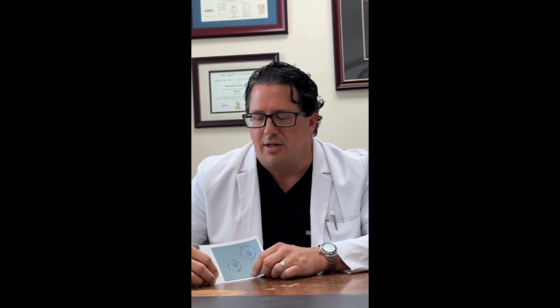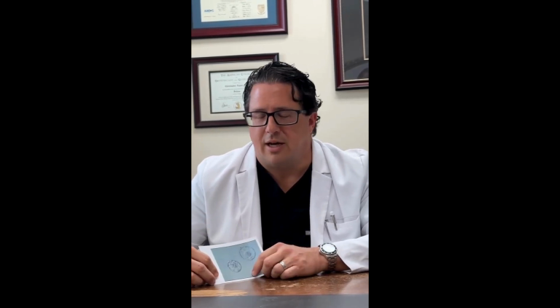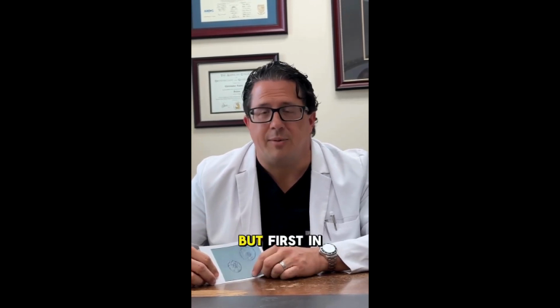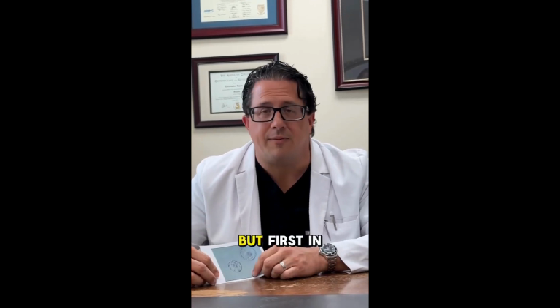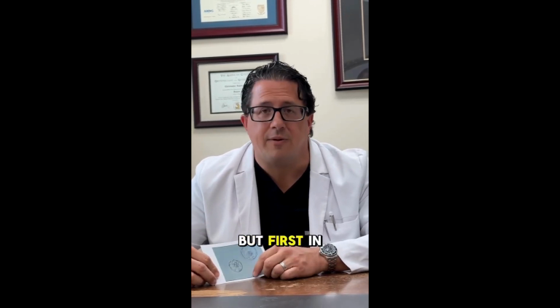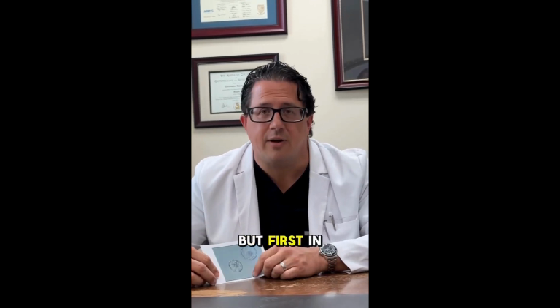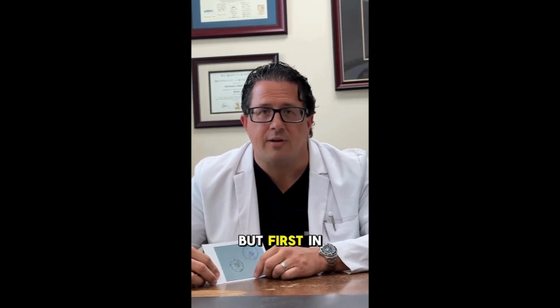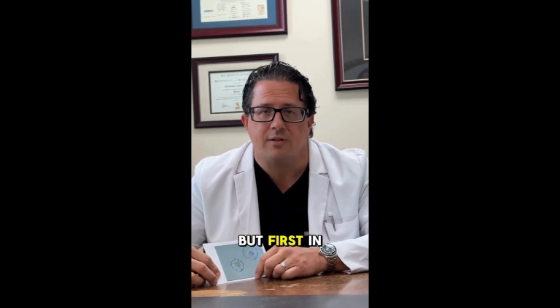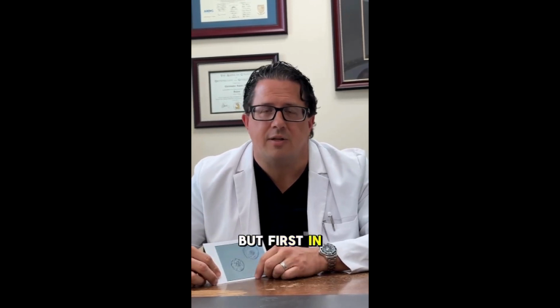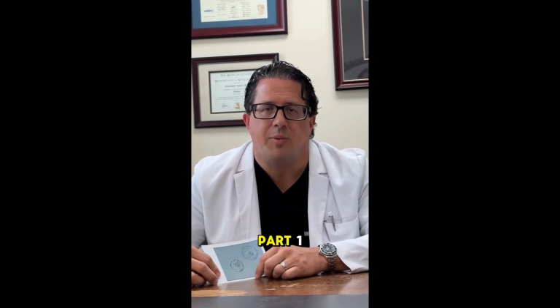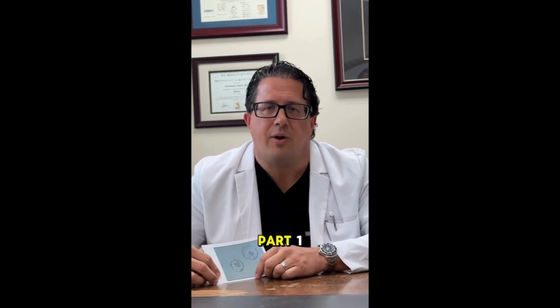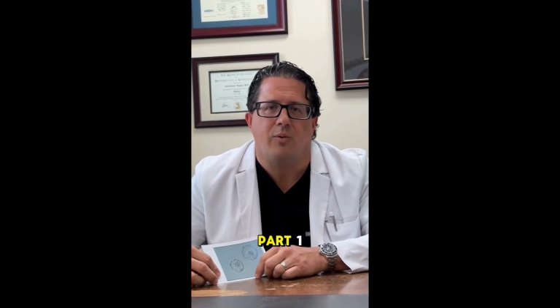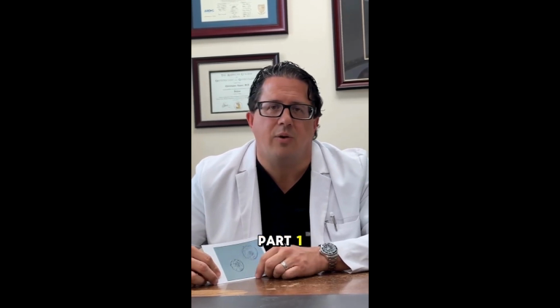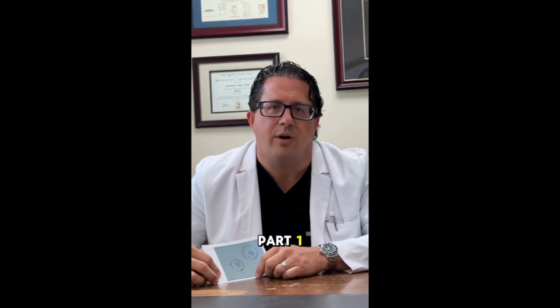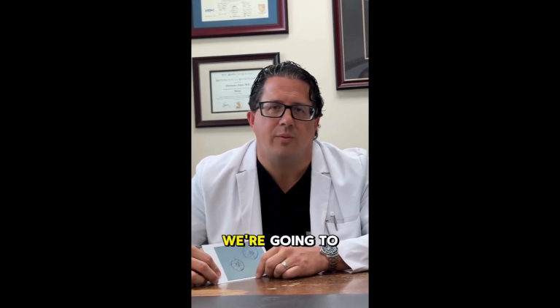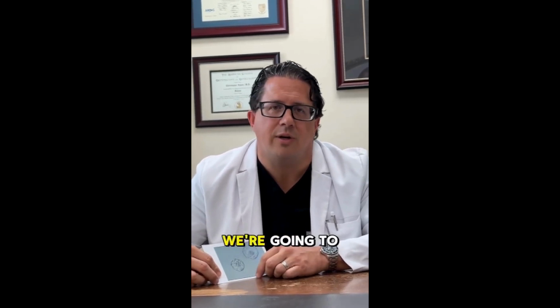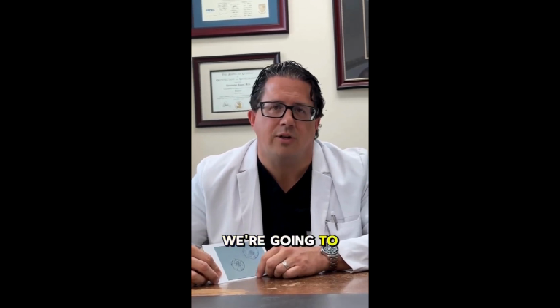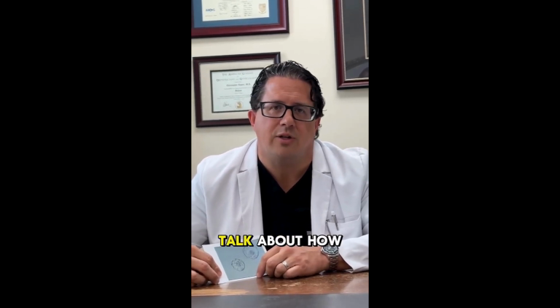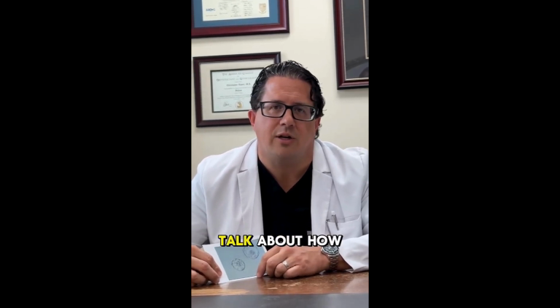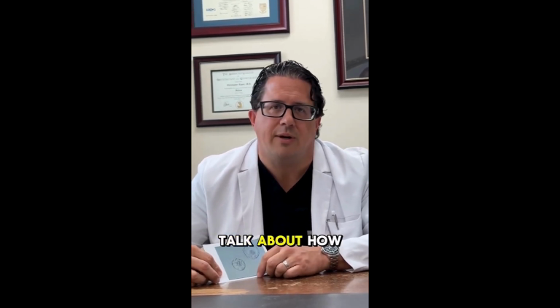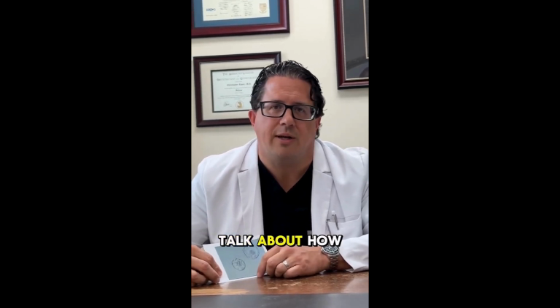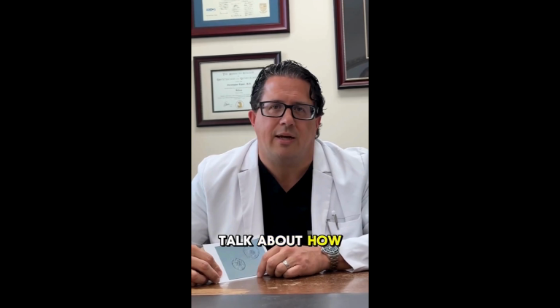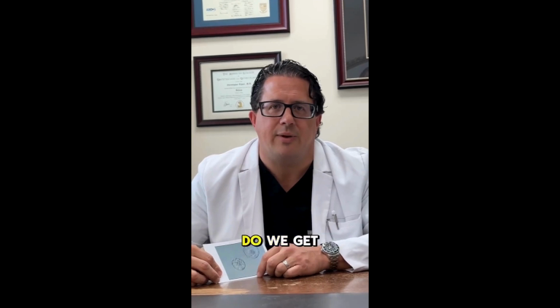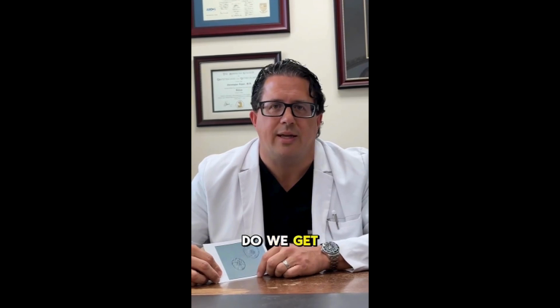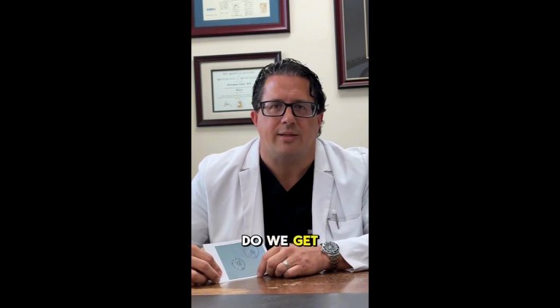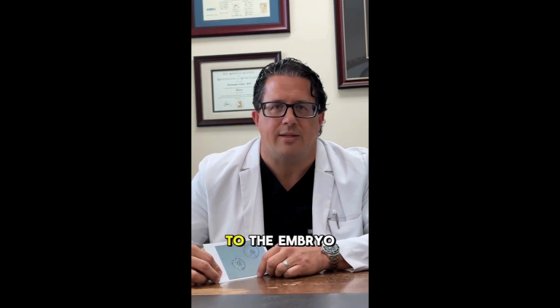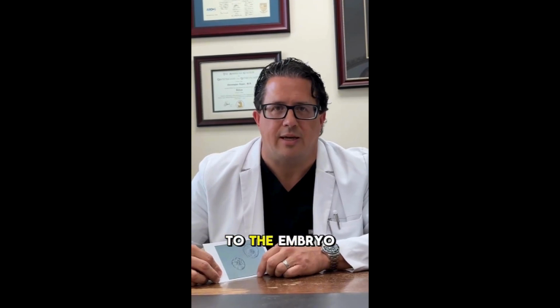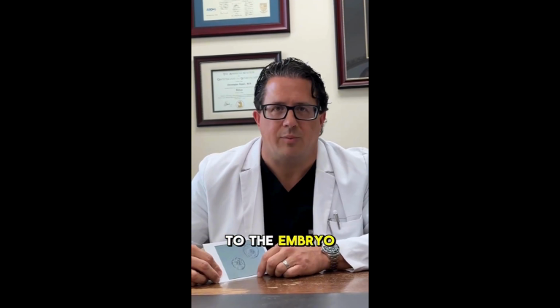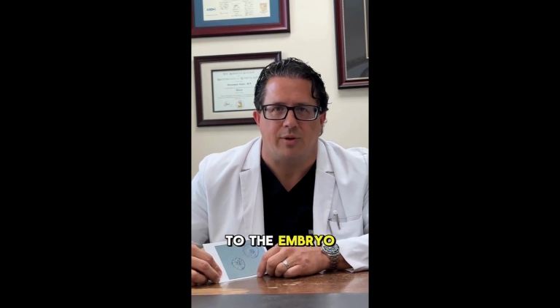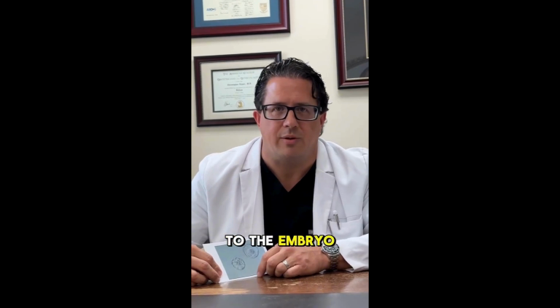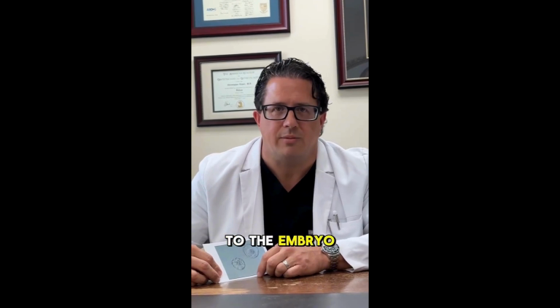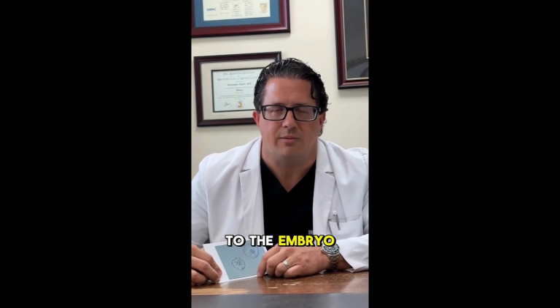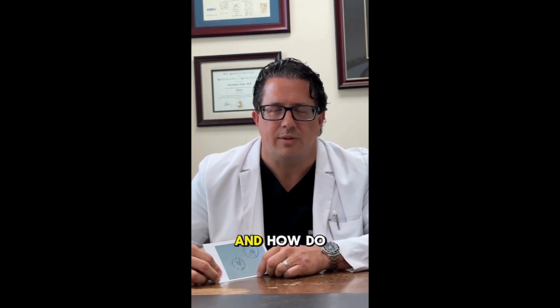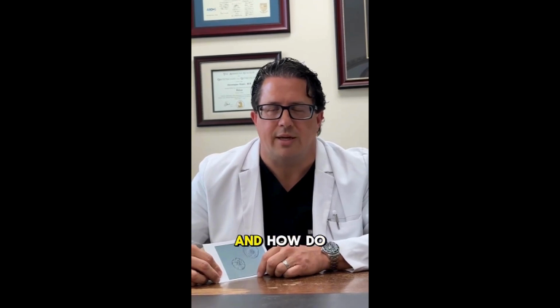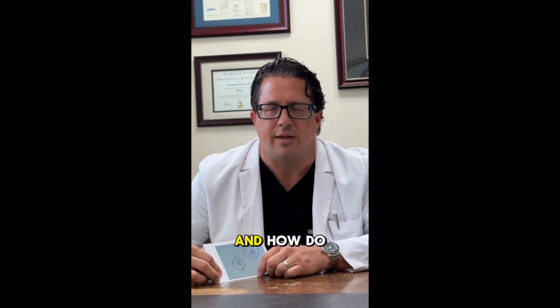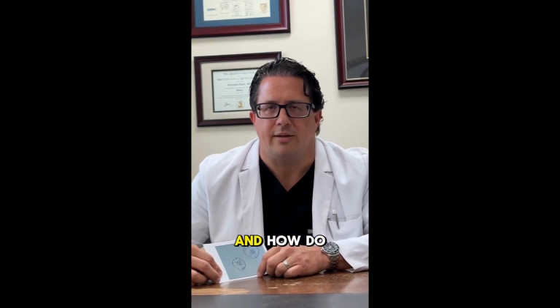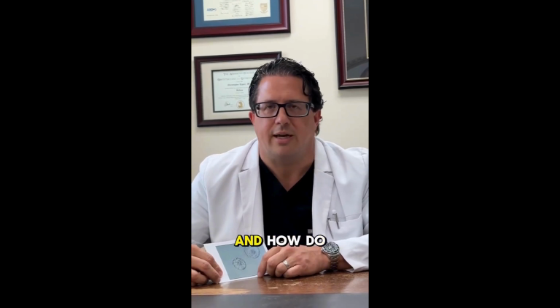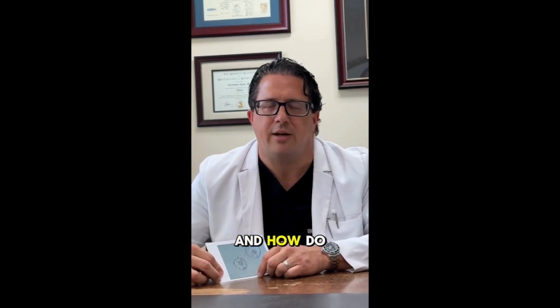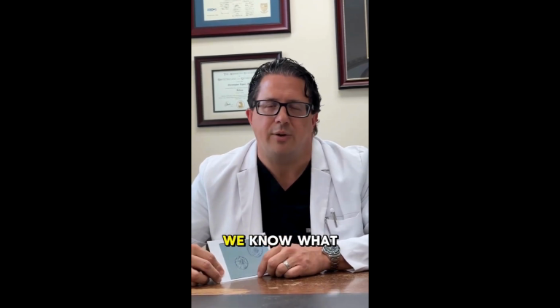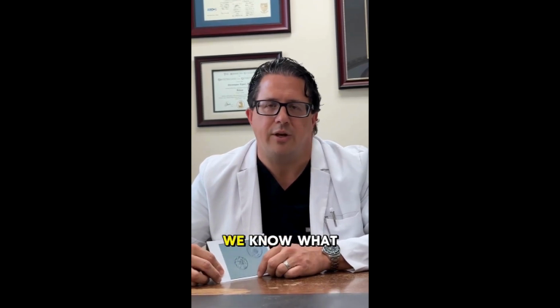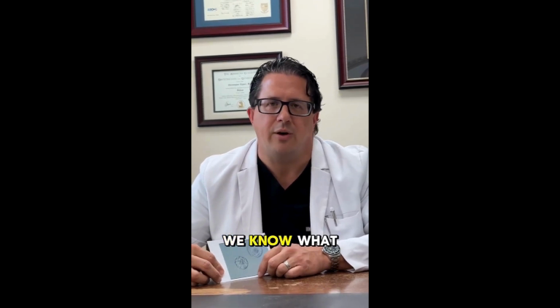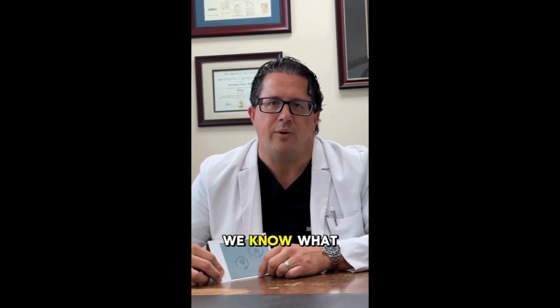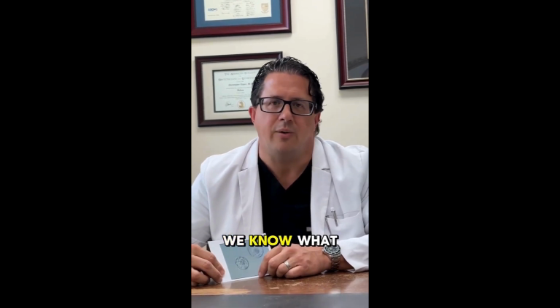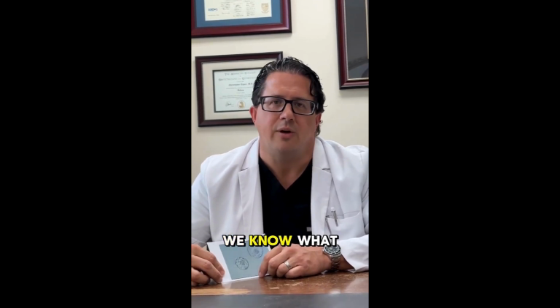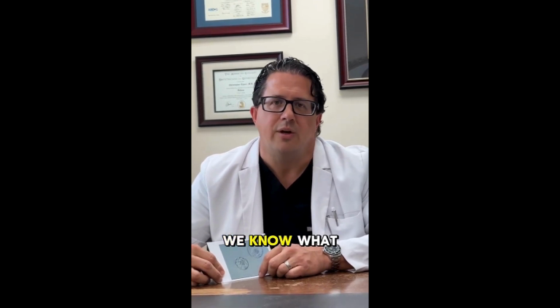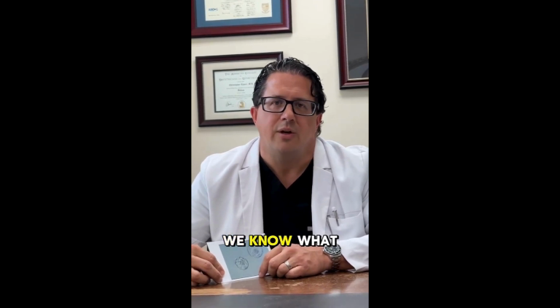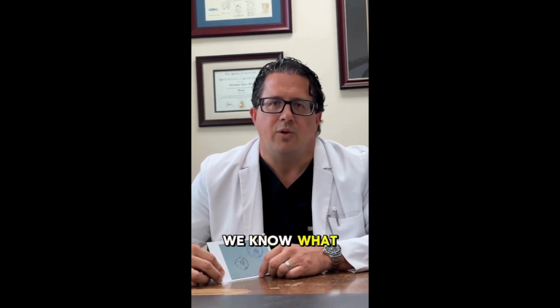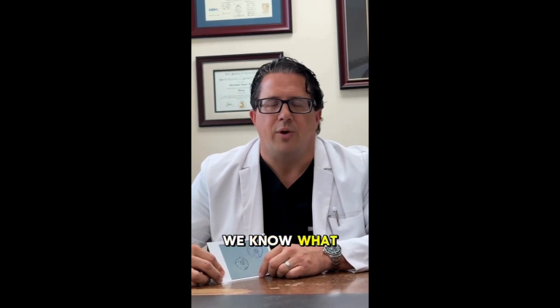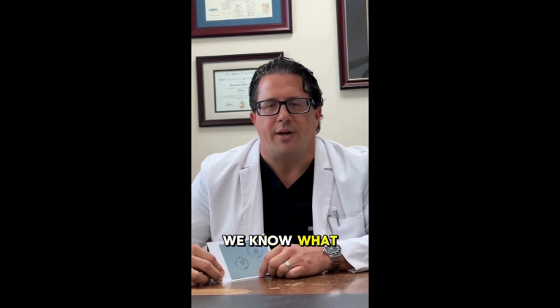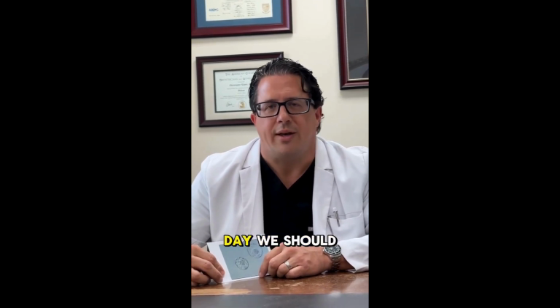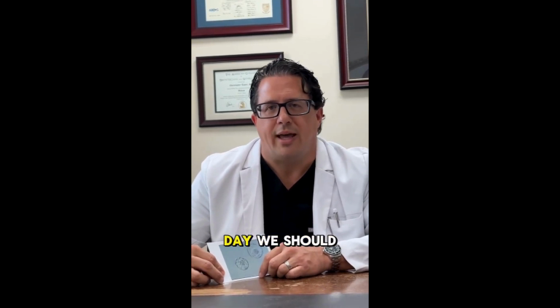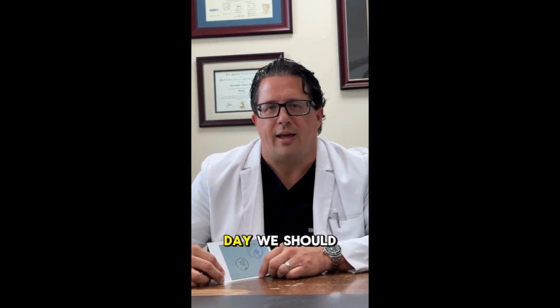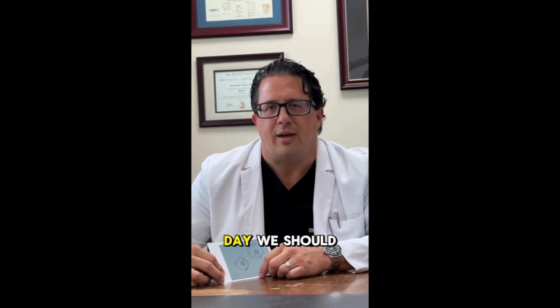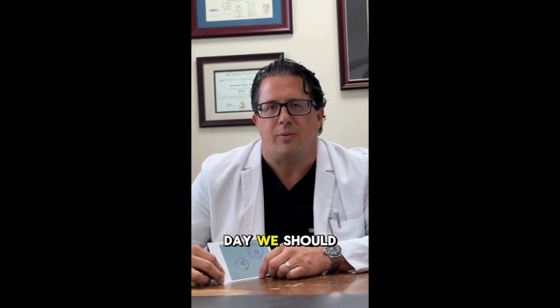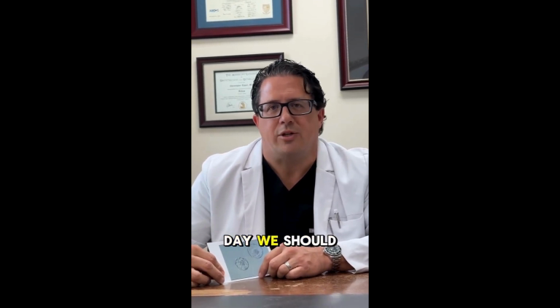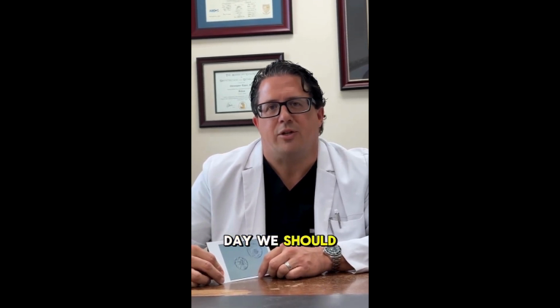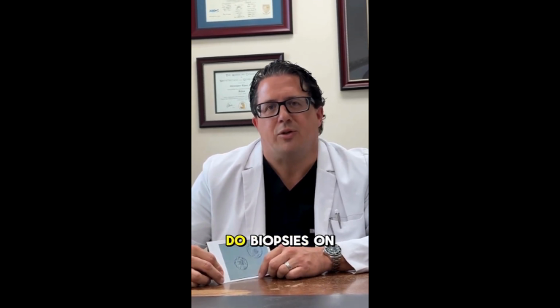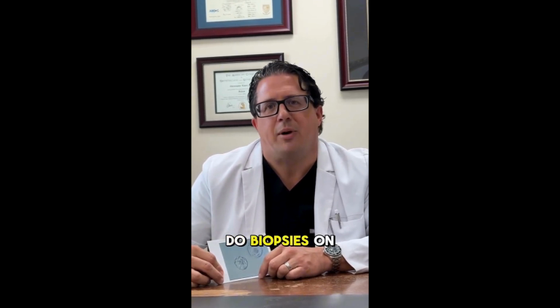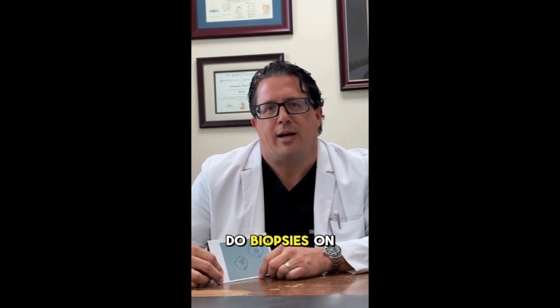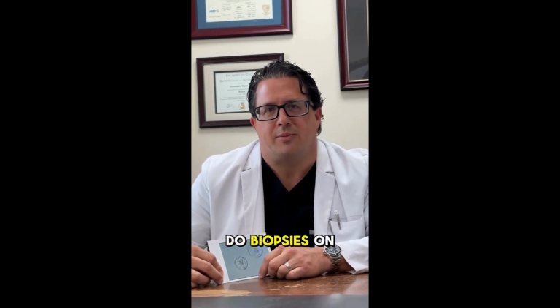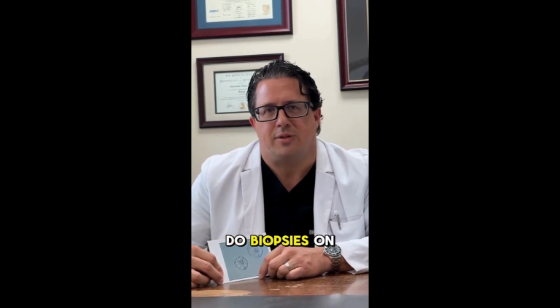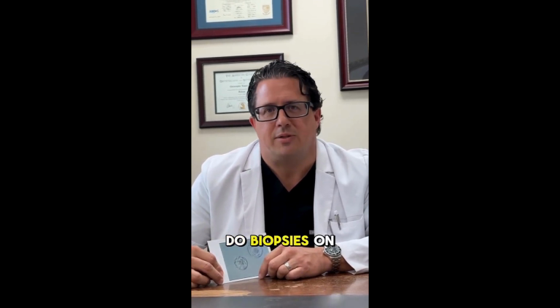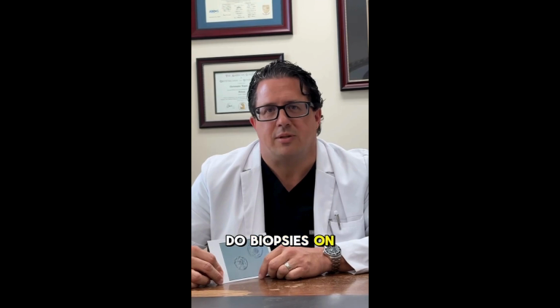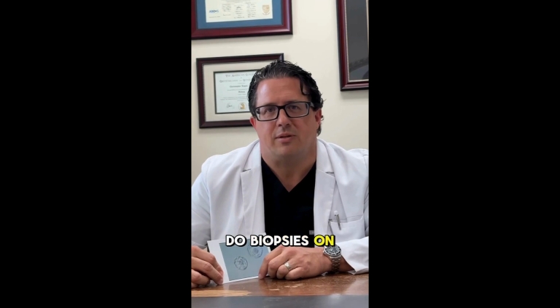But first, in part one, we're going to talk about how do we get to the embryo, and how do we know what day we should do biopsies on.